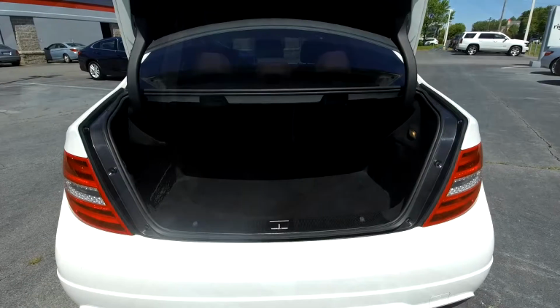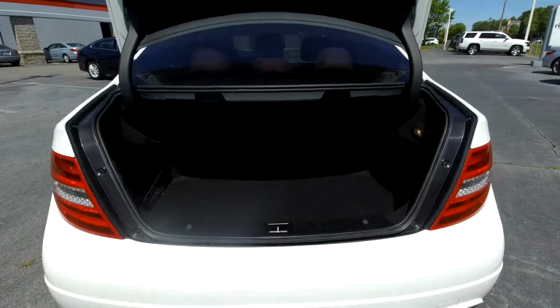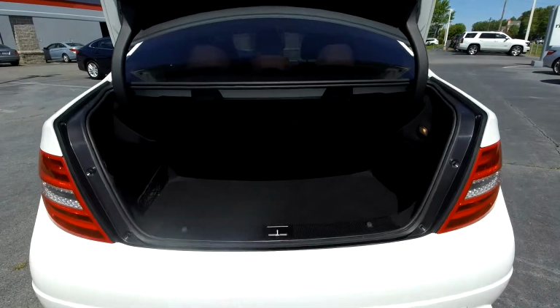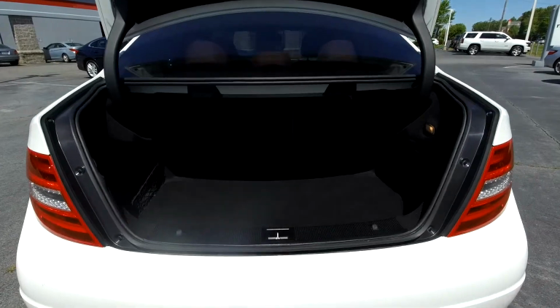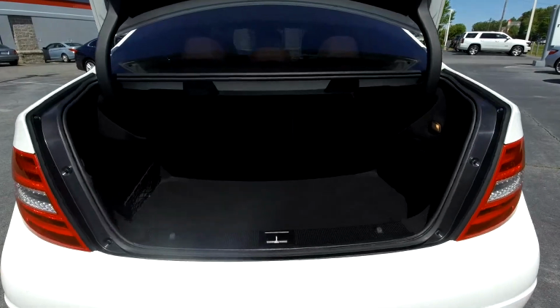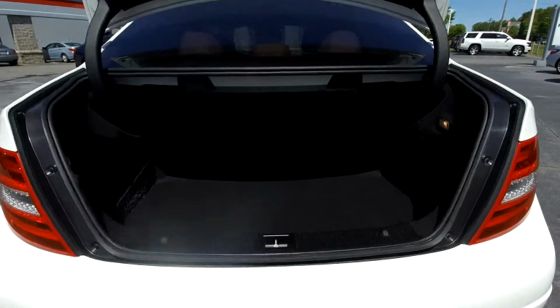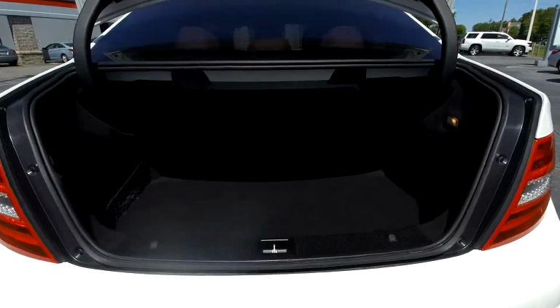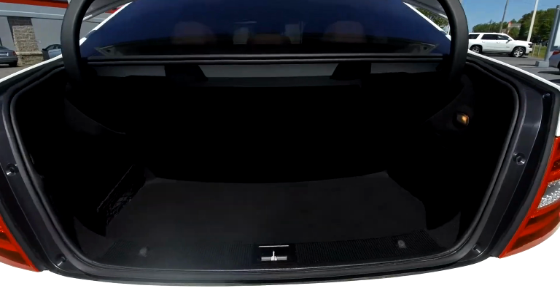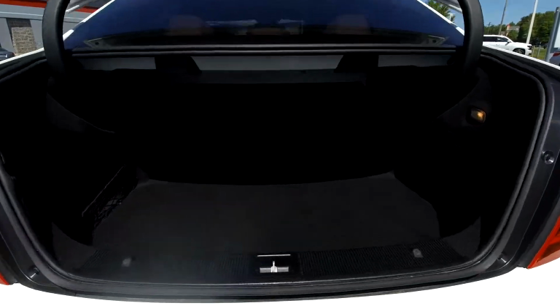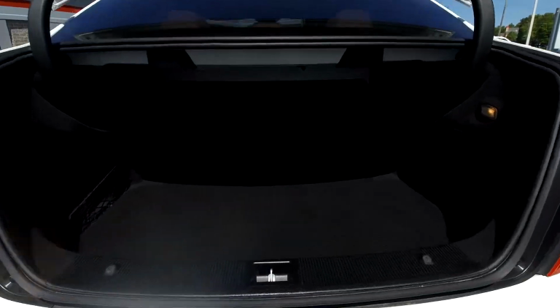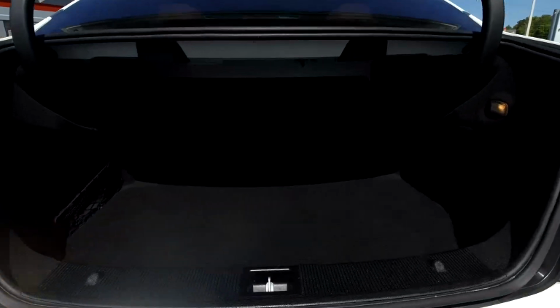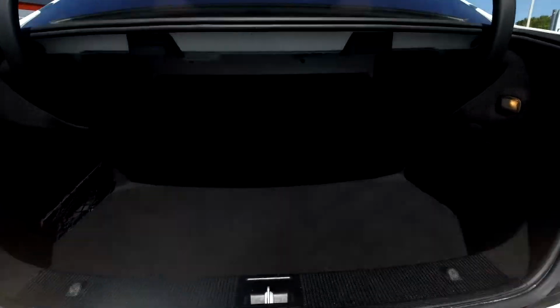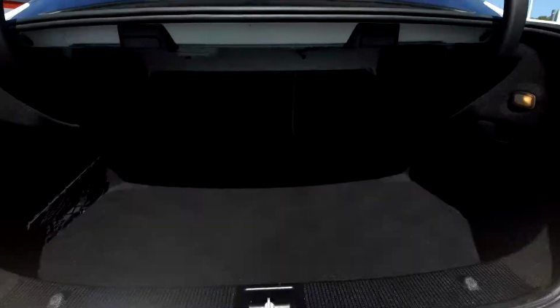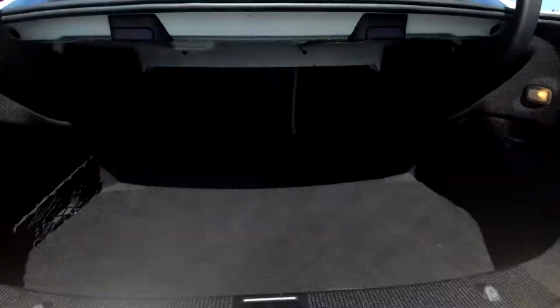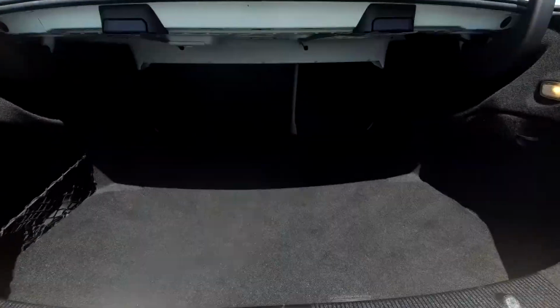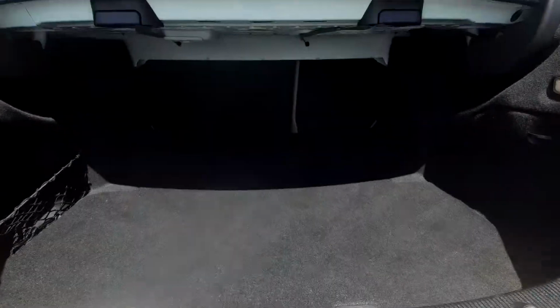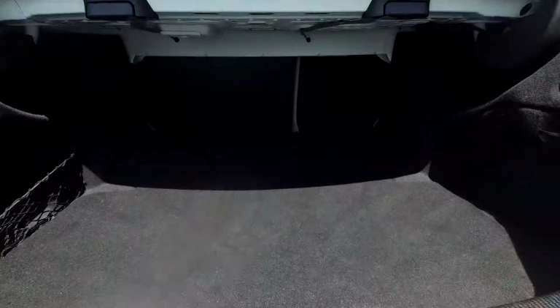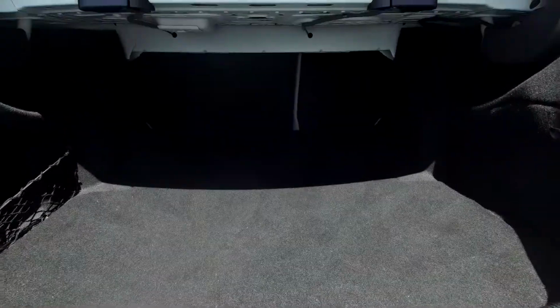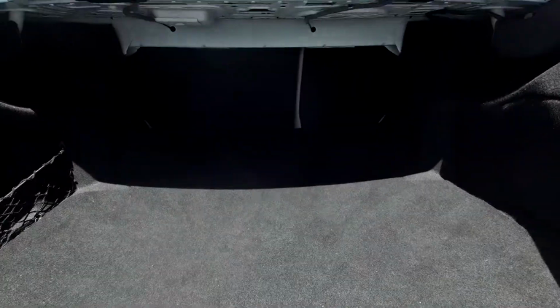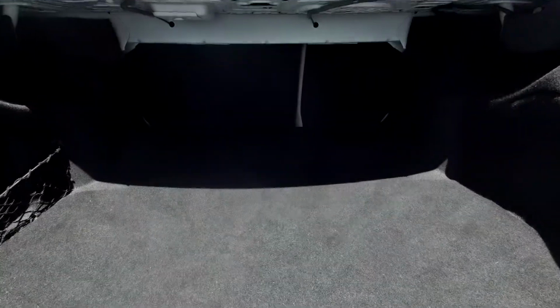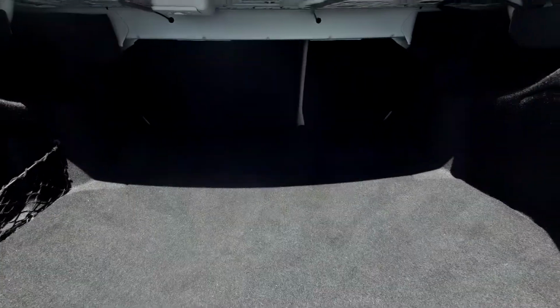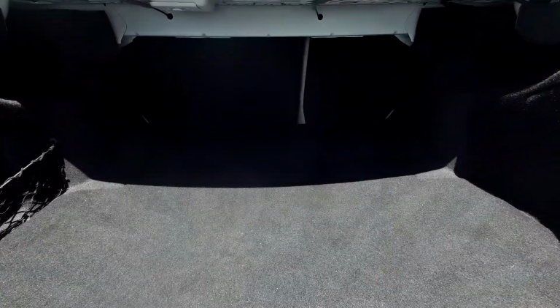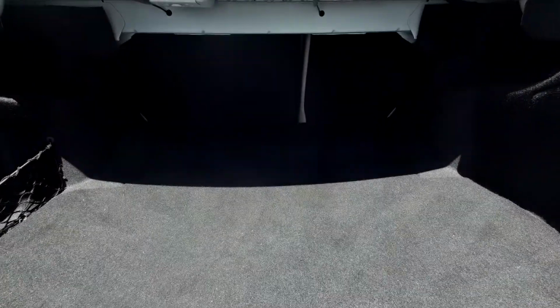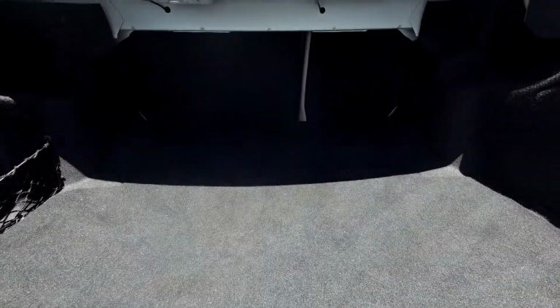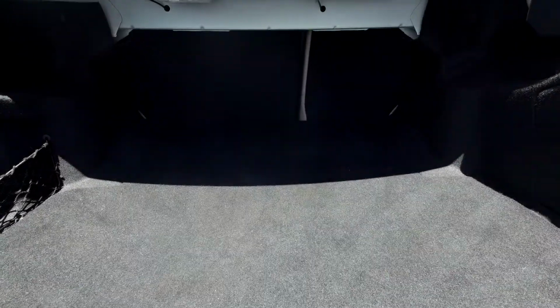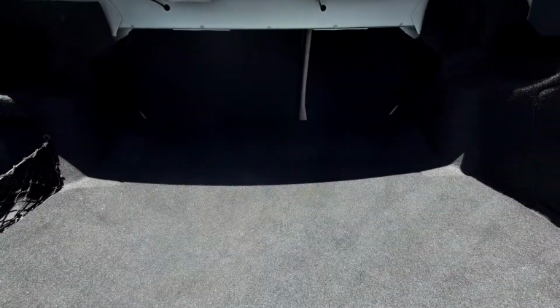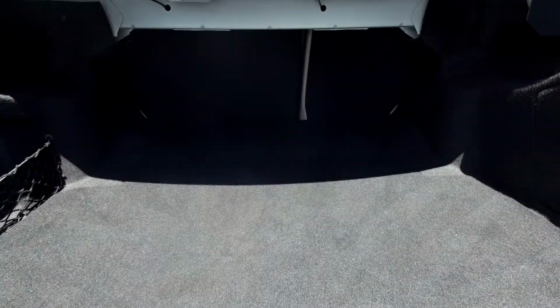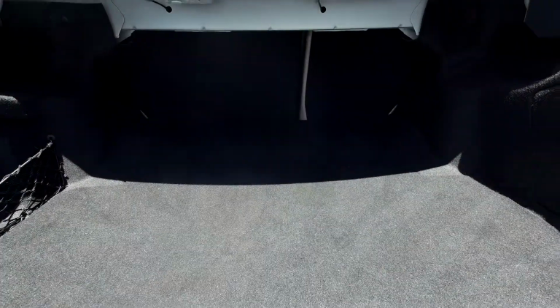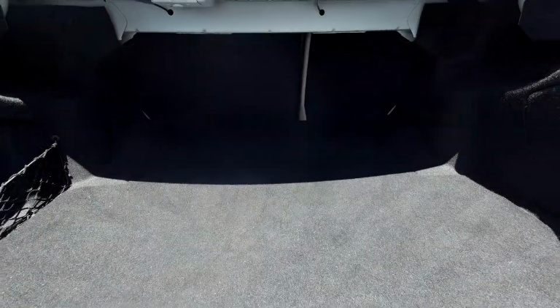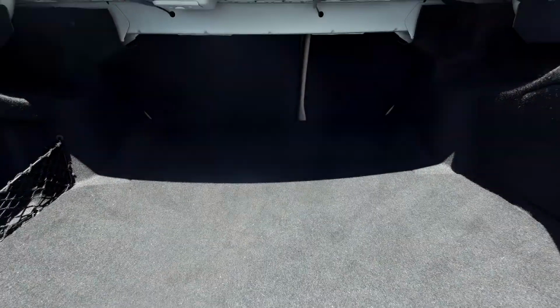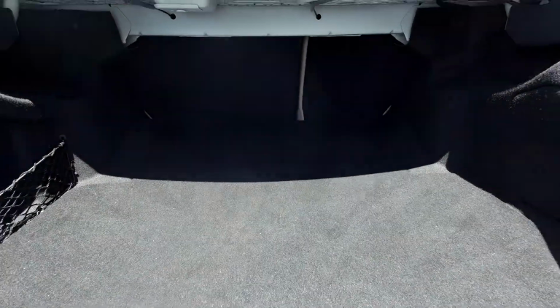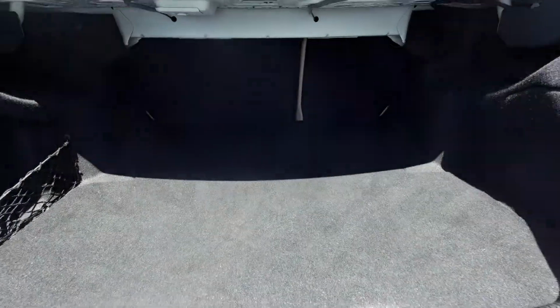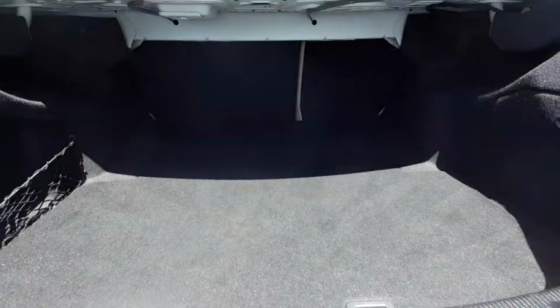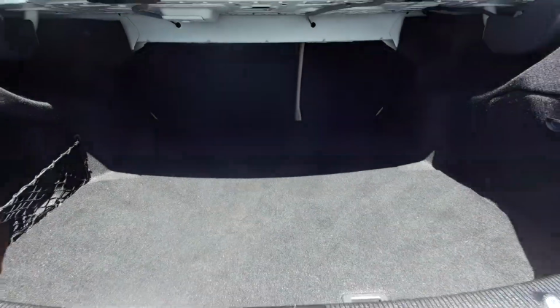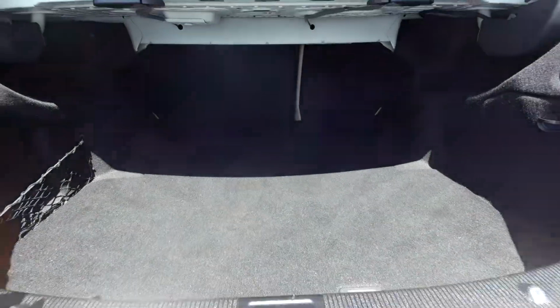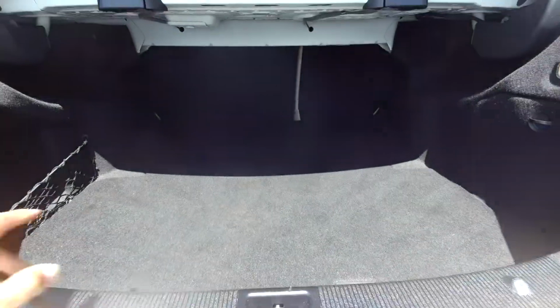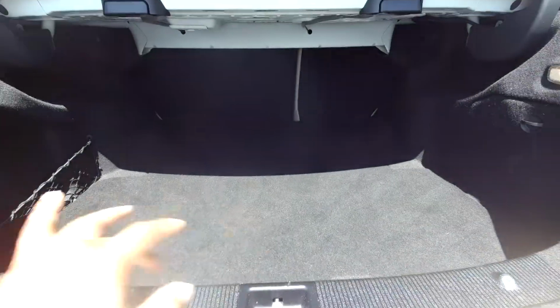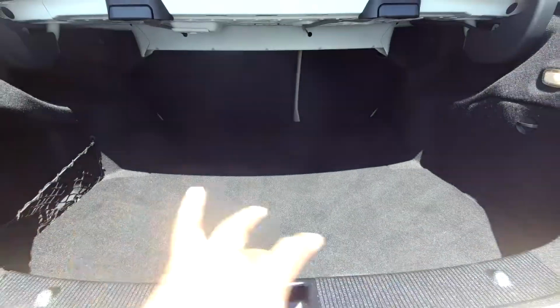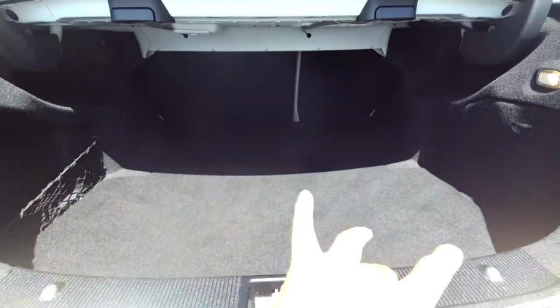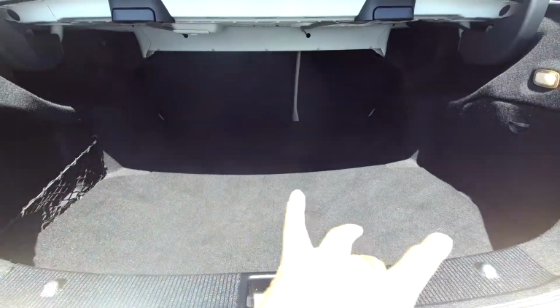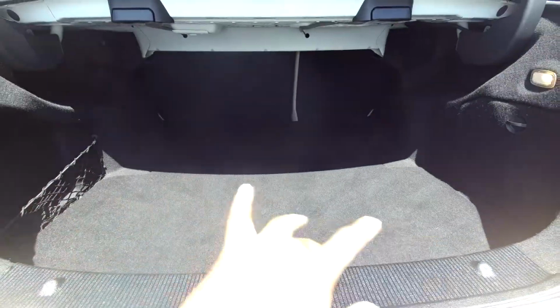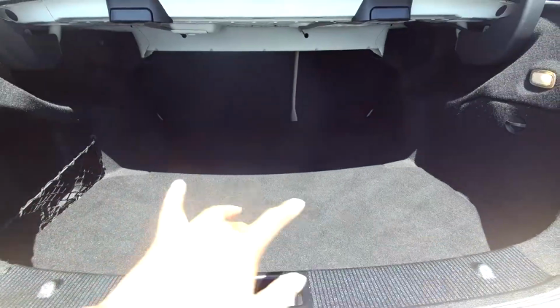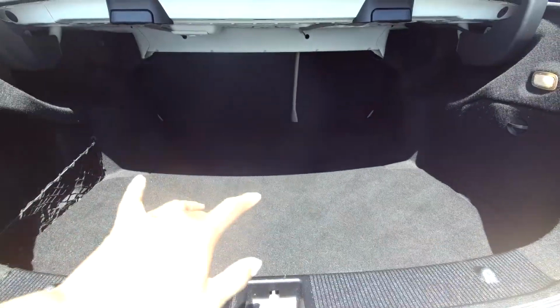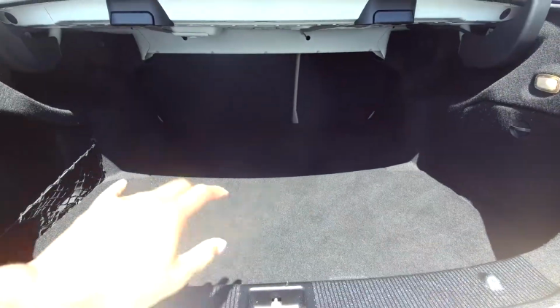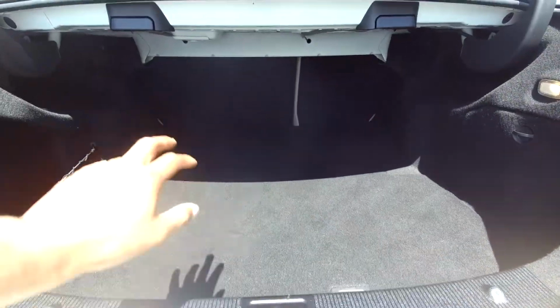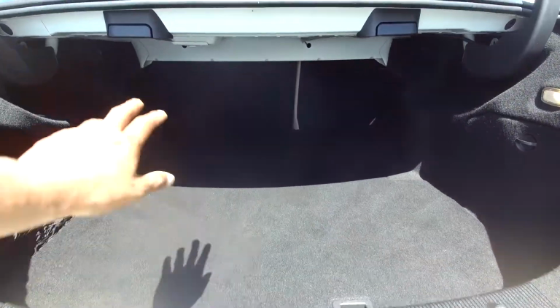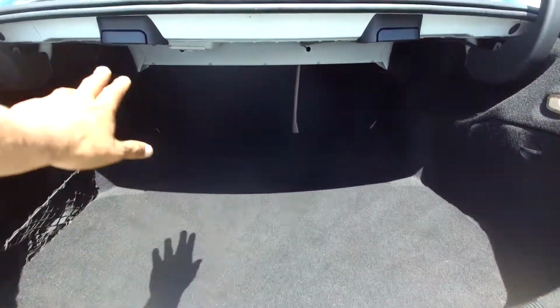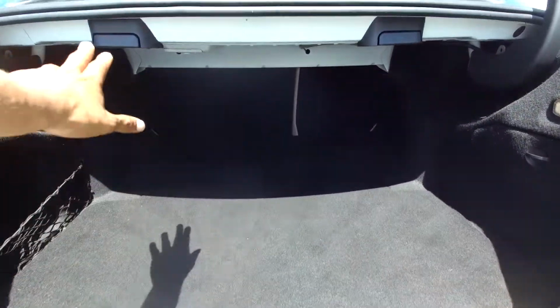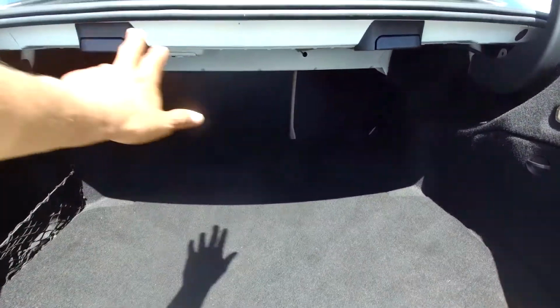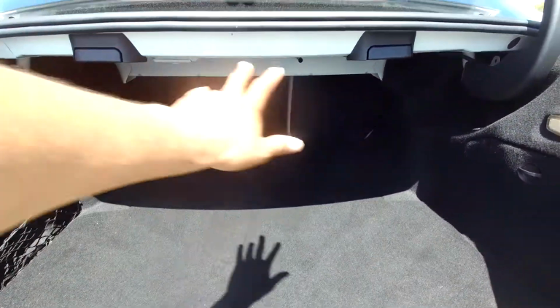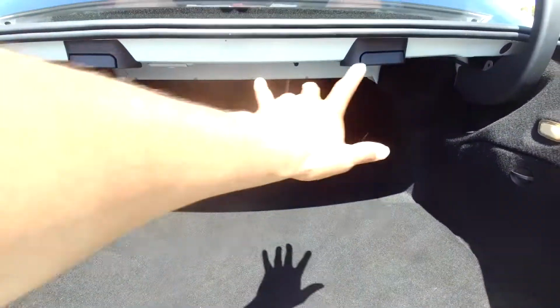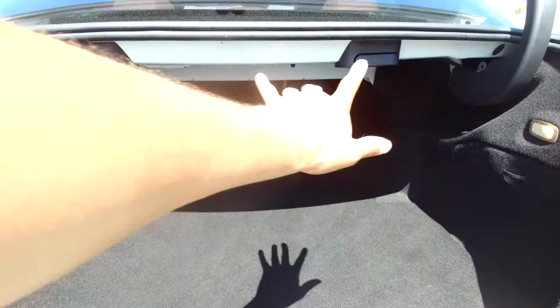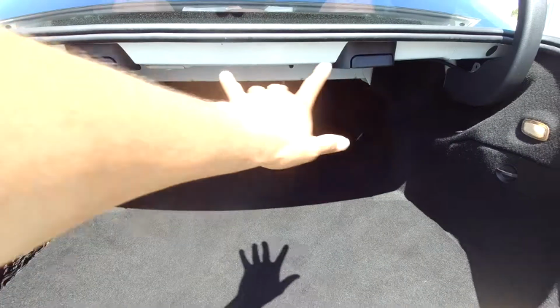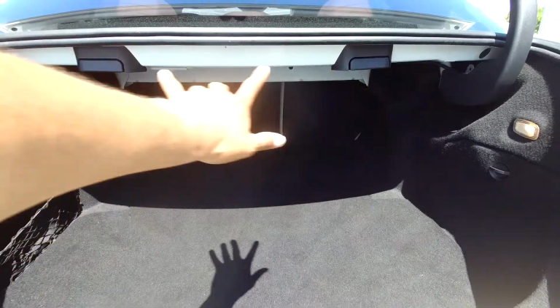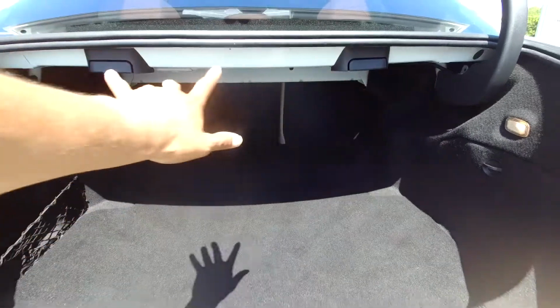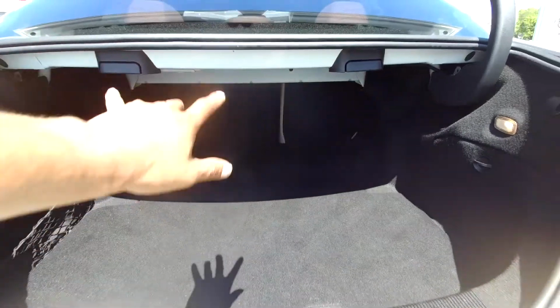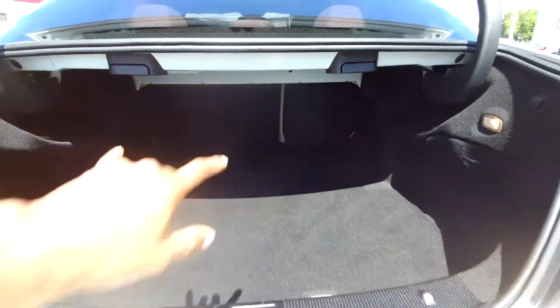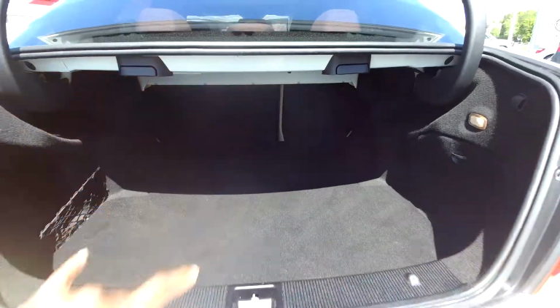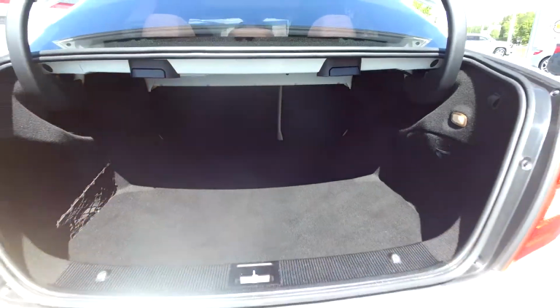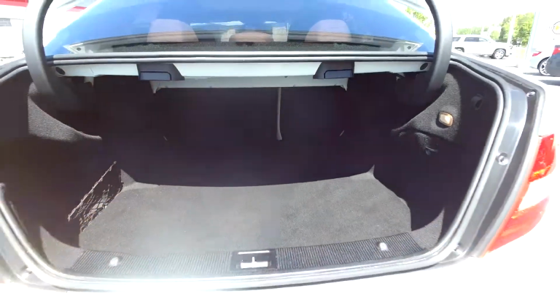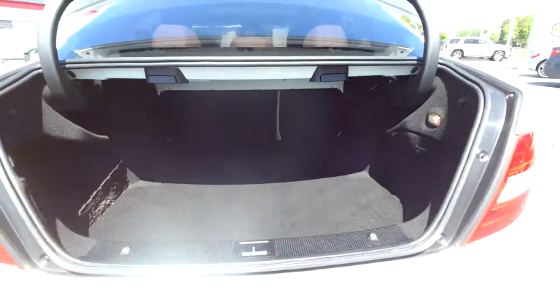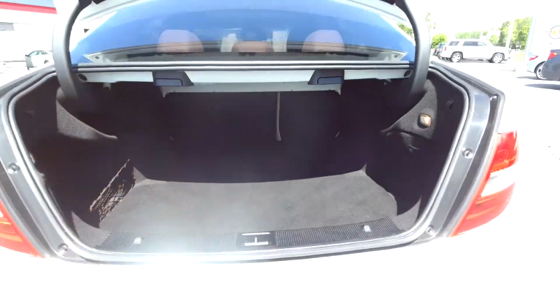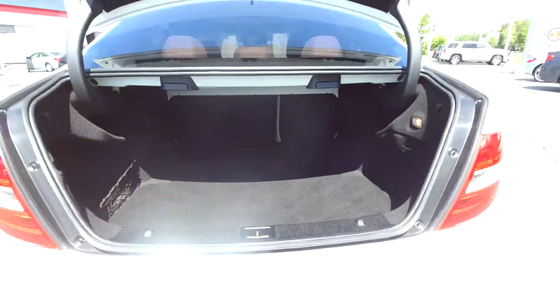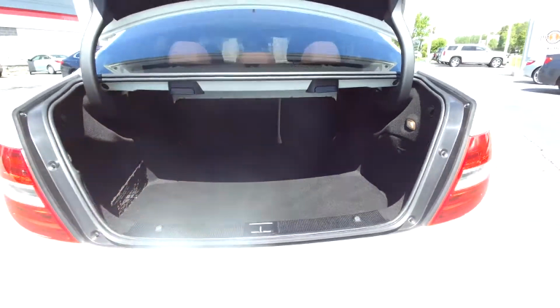Coming into your trunk space here, you're going to have pretty good space. You will have some nets to the side, and you will also have seat release for both sides.